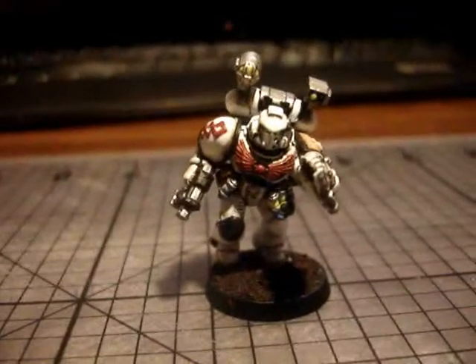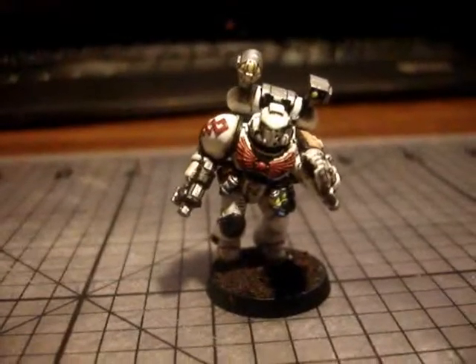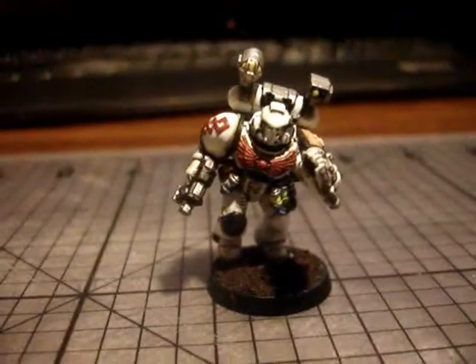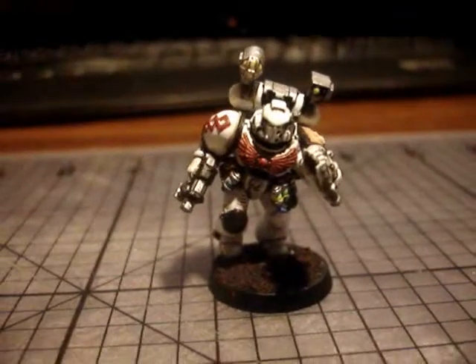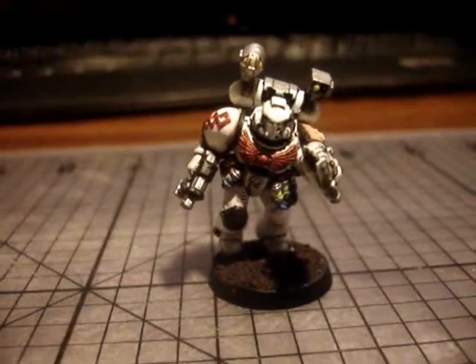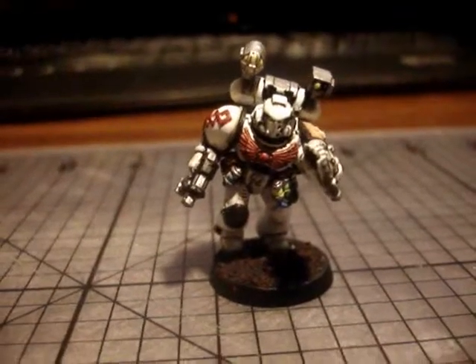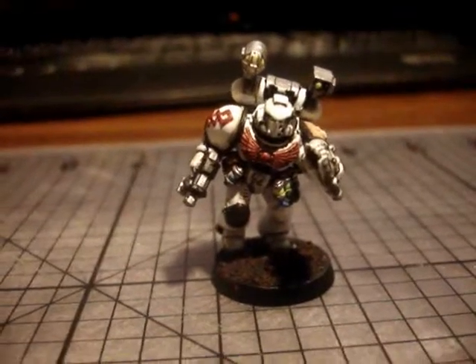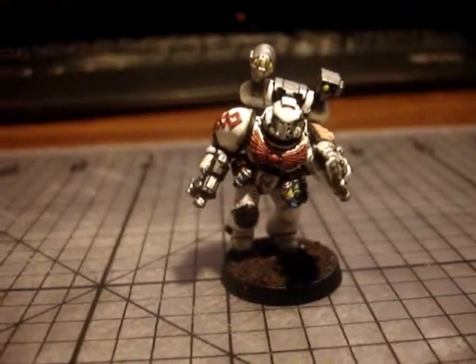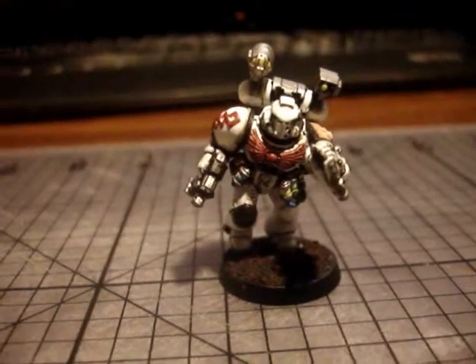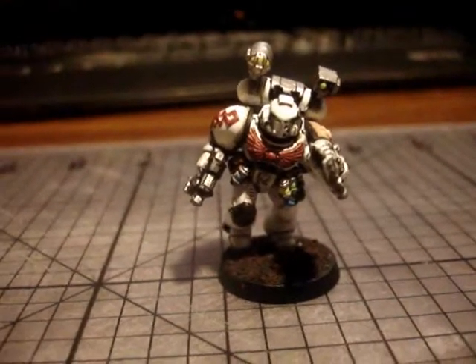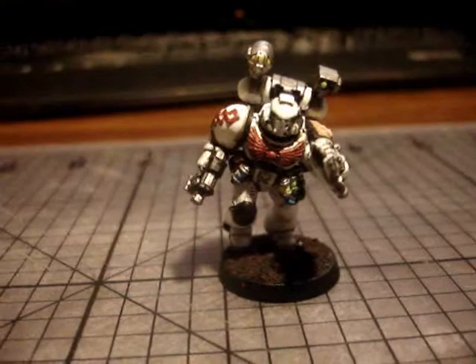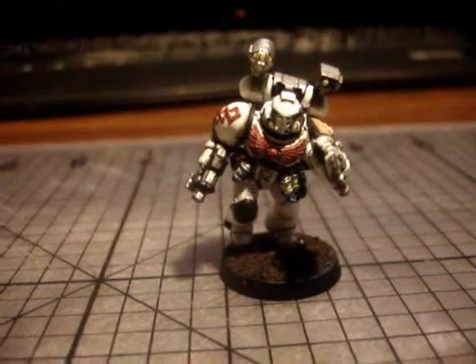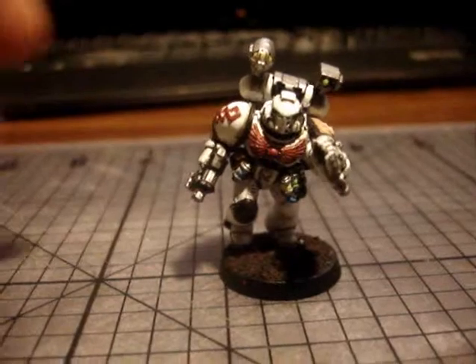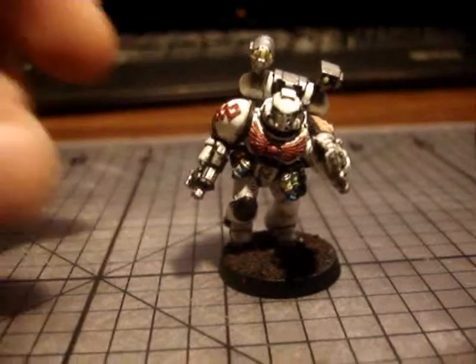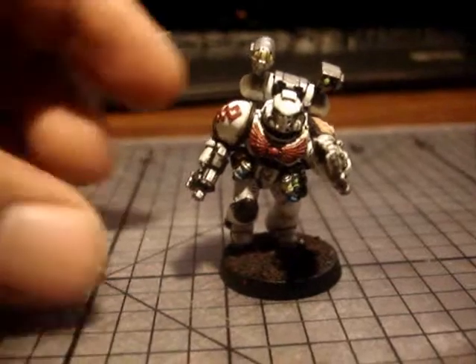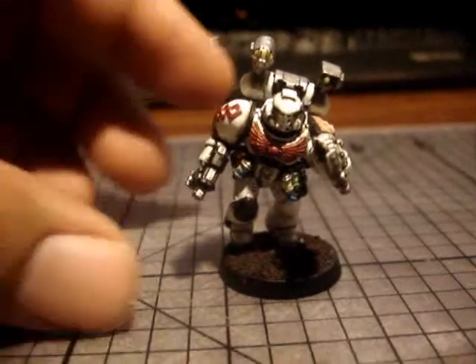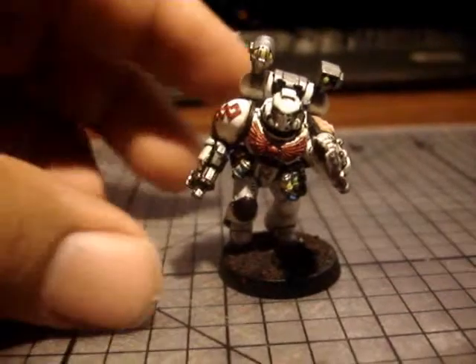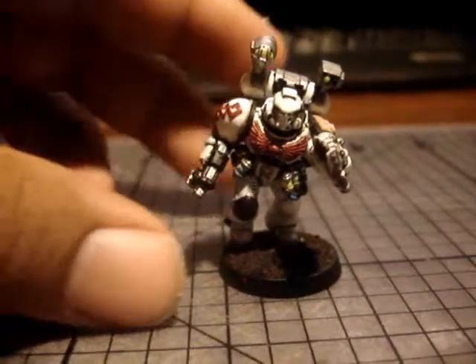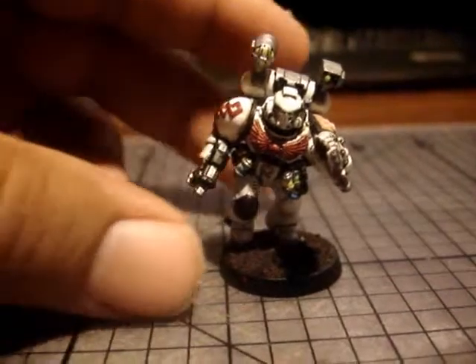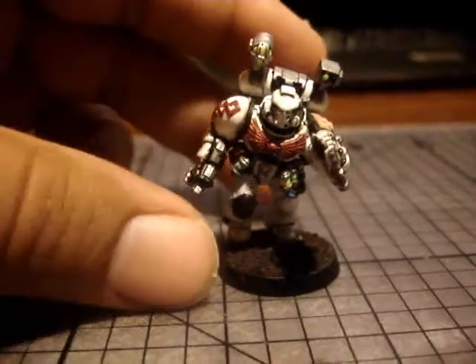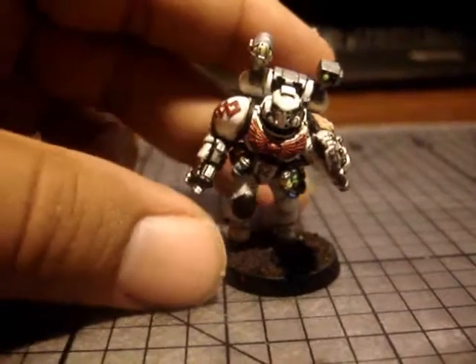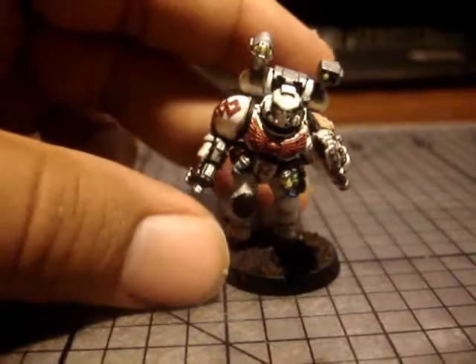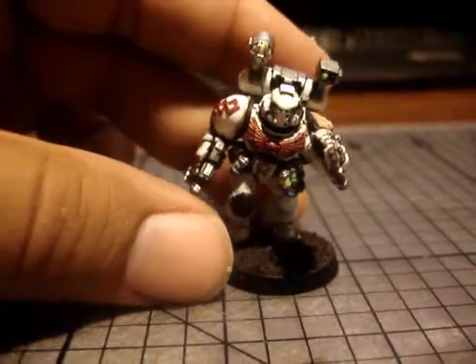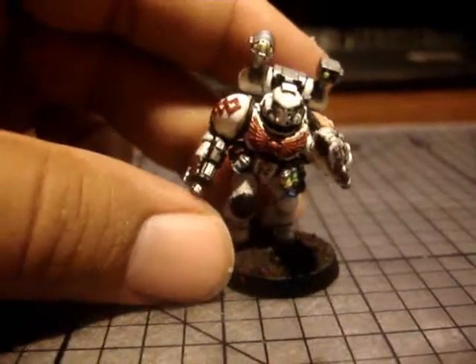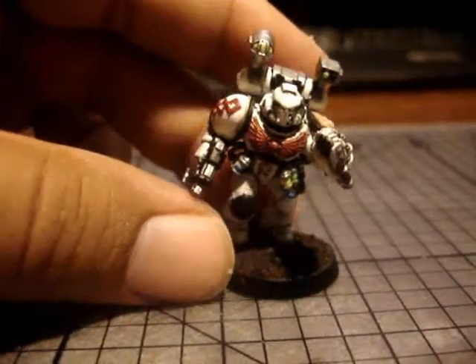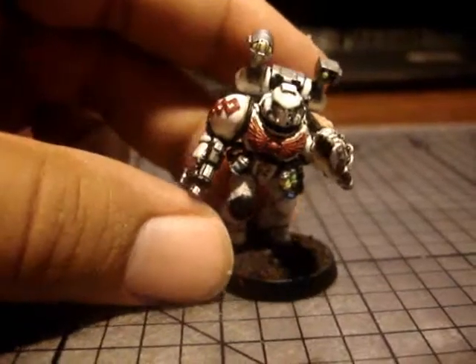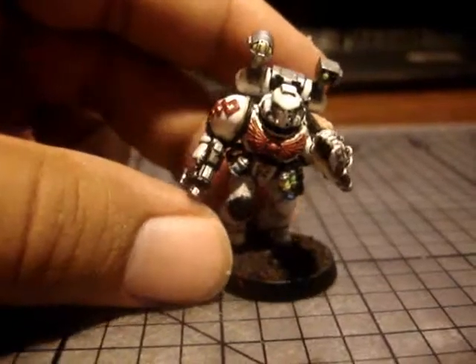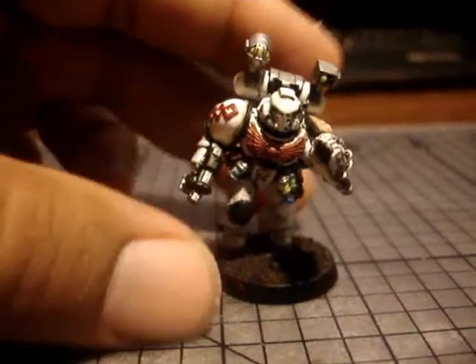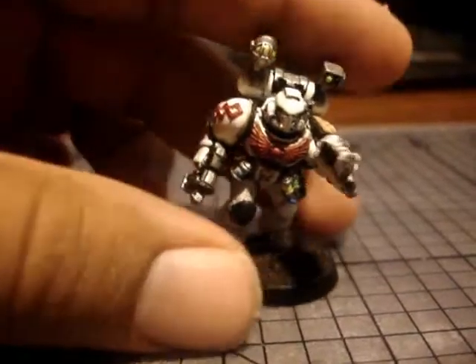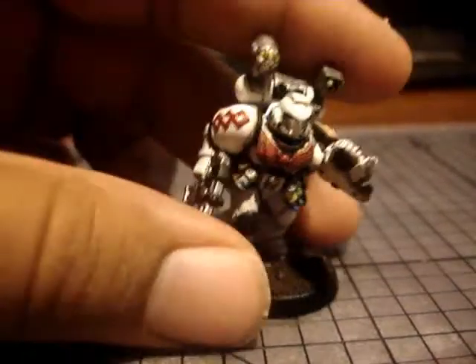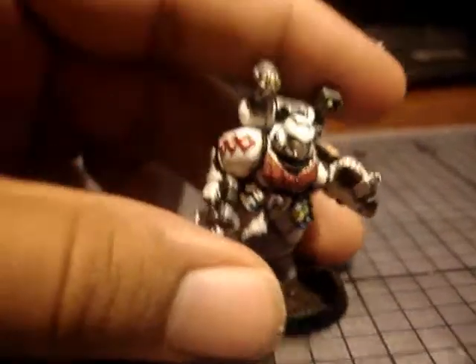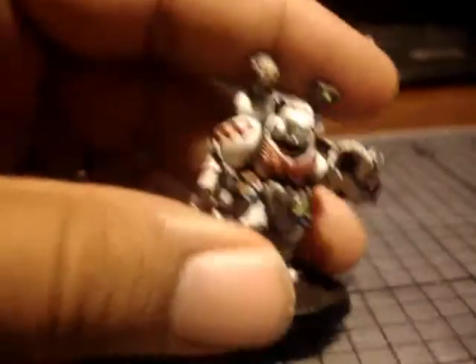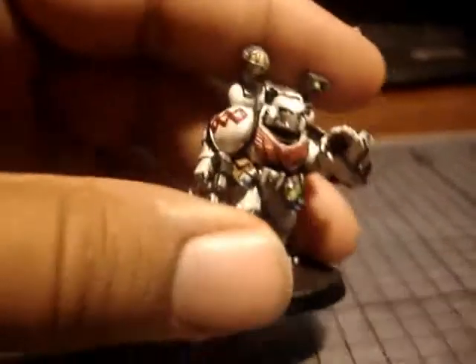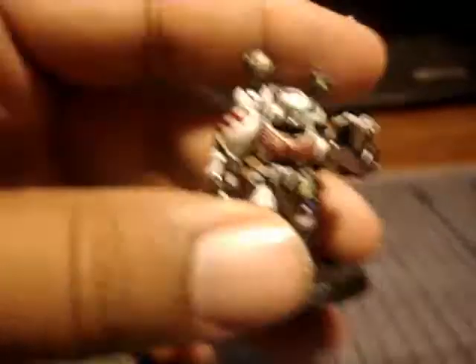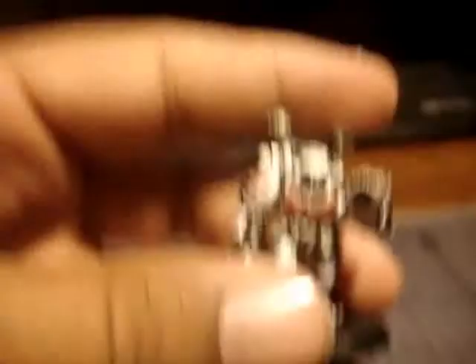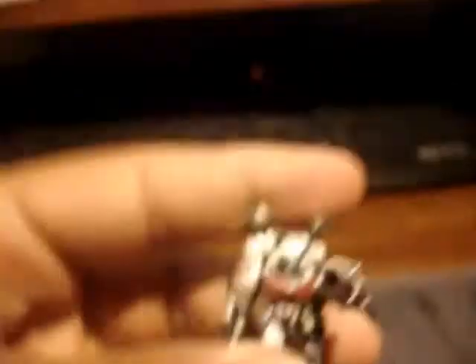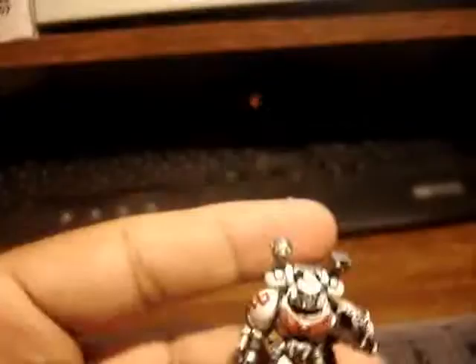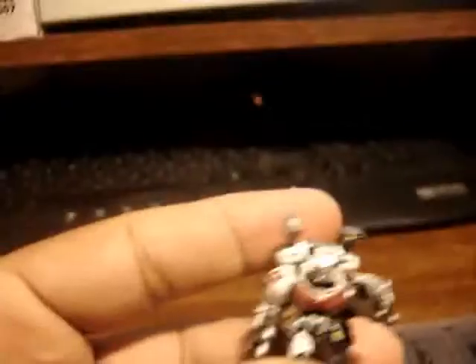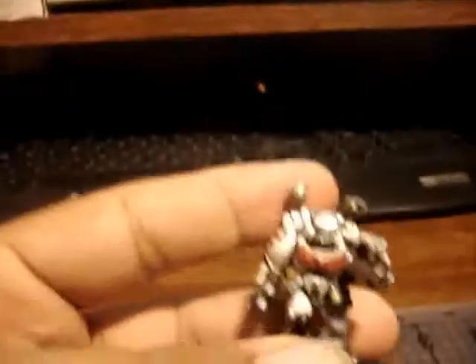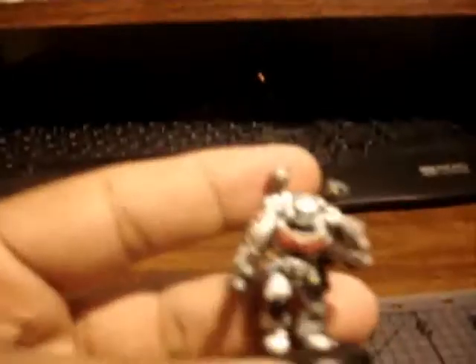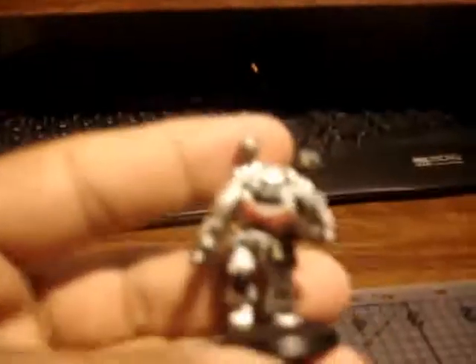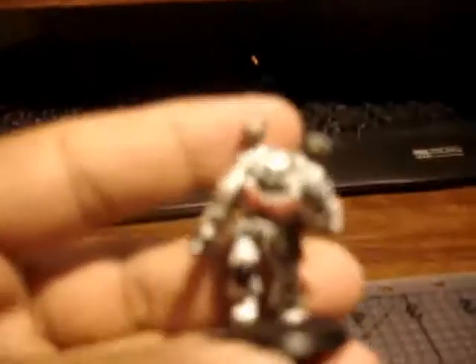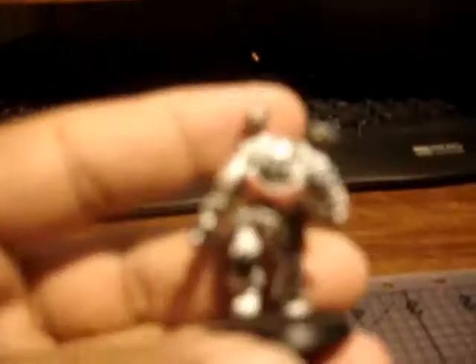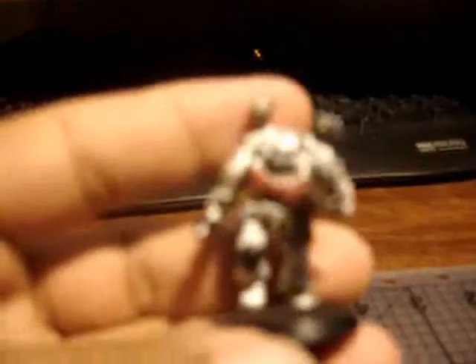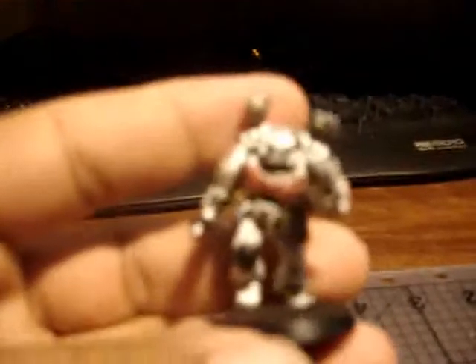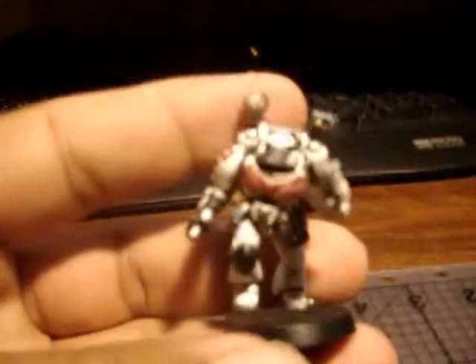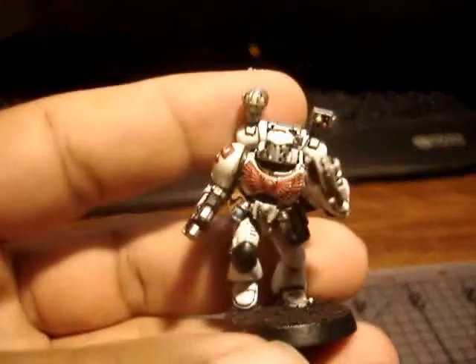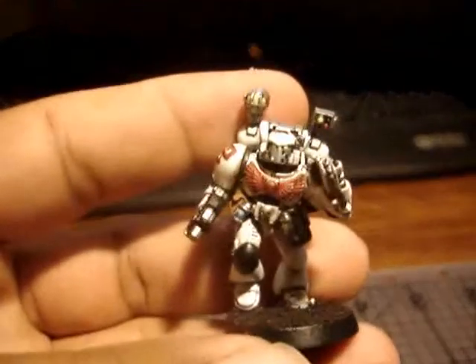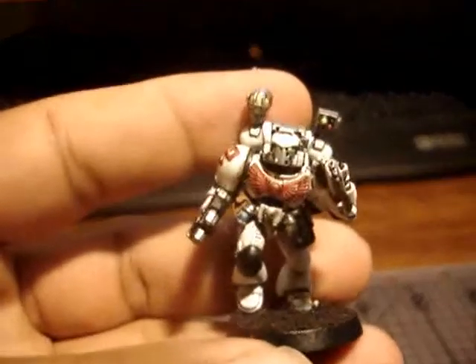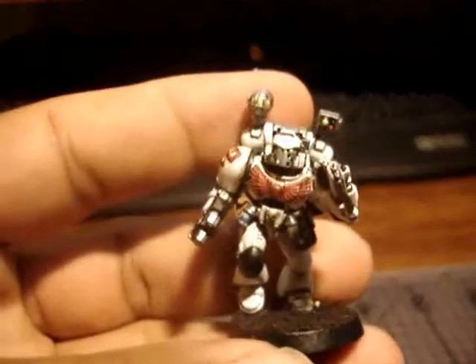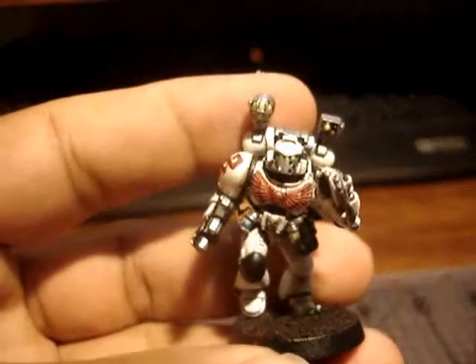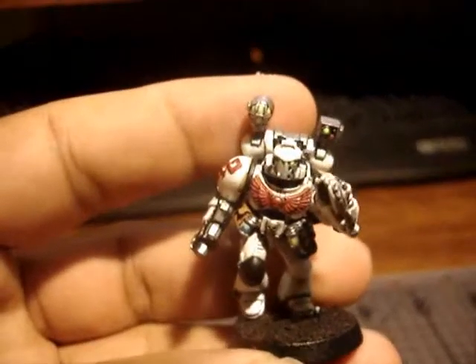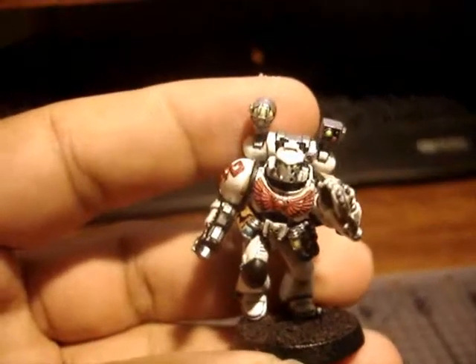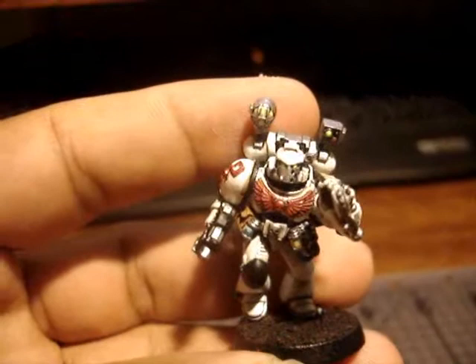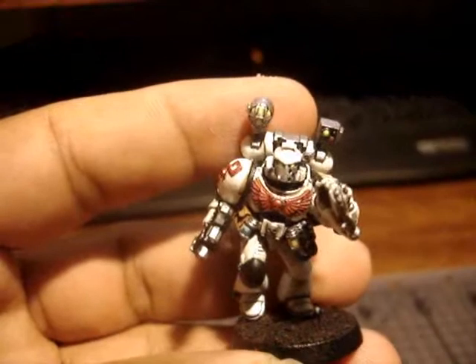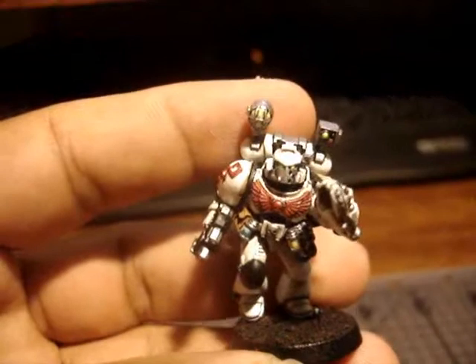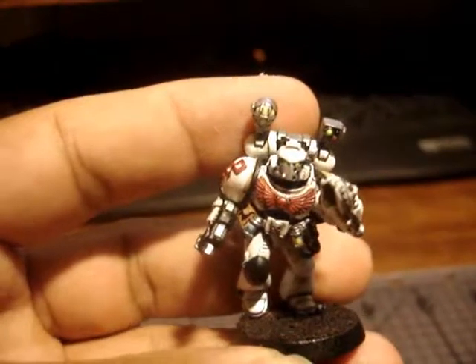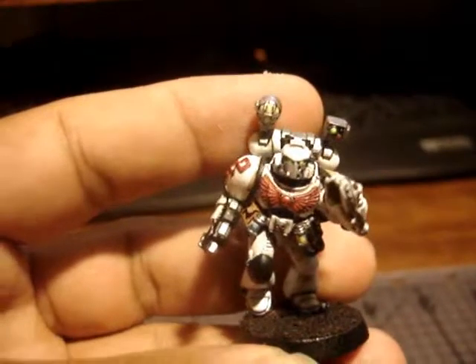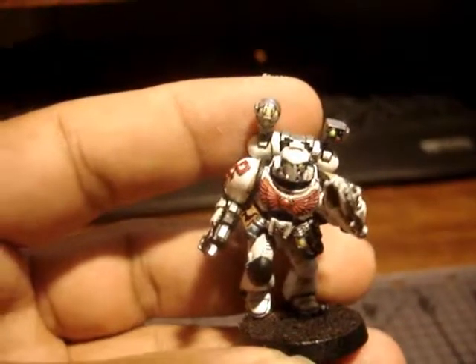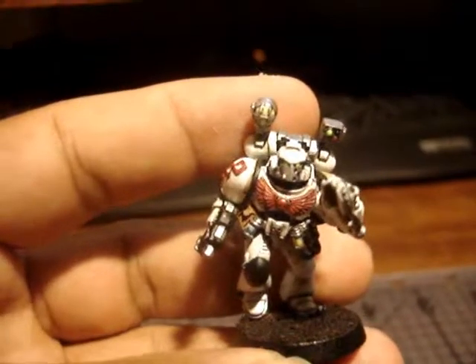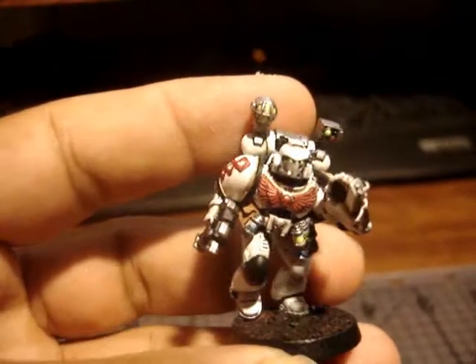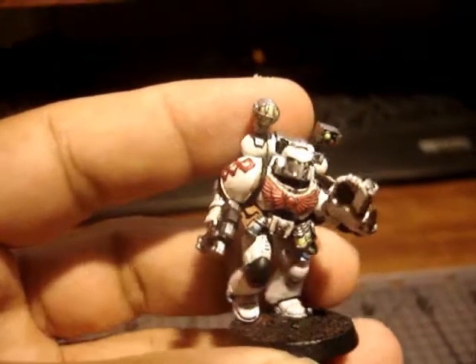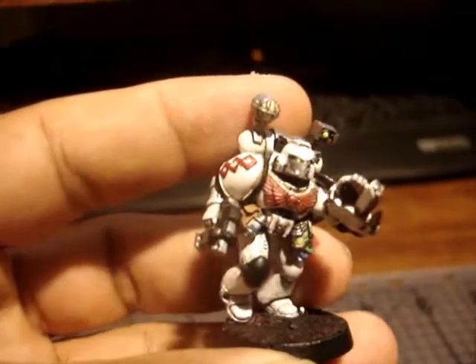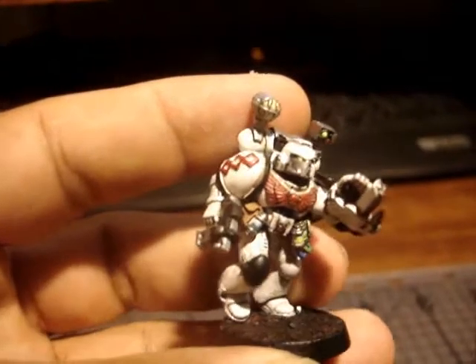Hey guys, just another quick one. It's a guy I've been working on for my command squad.